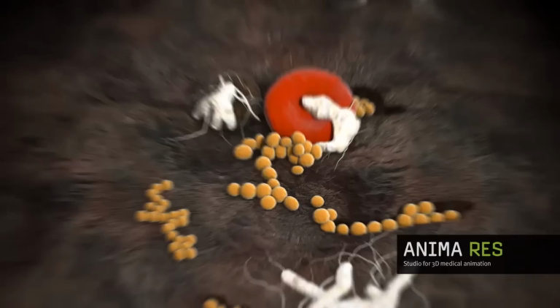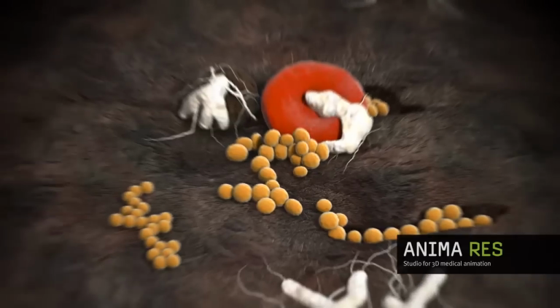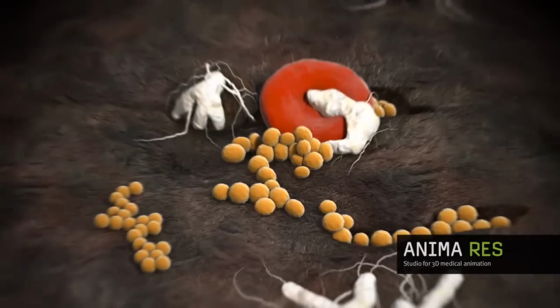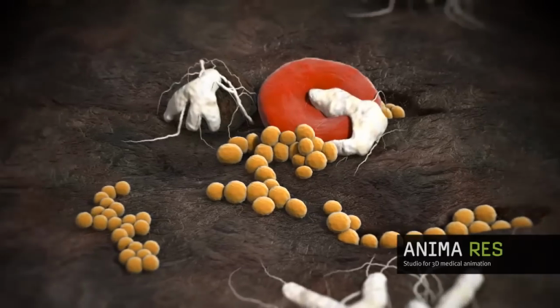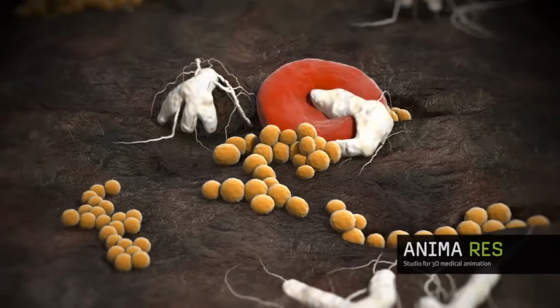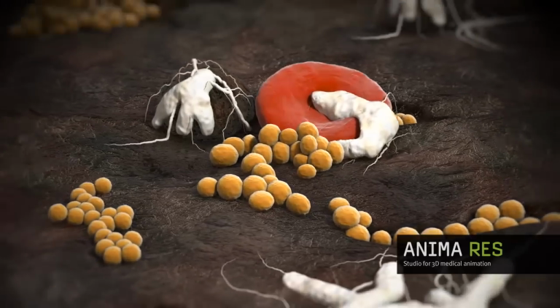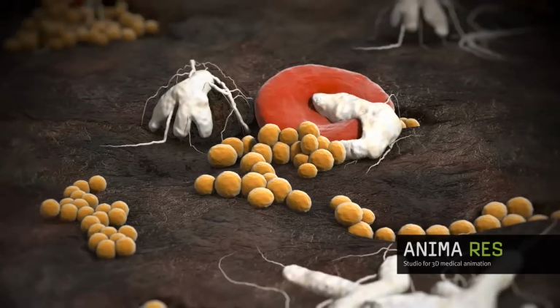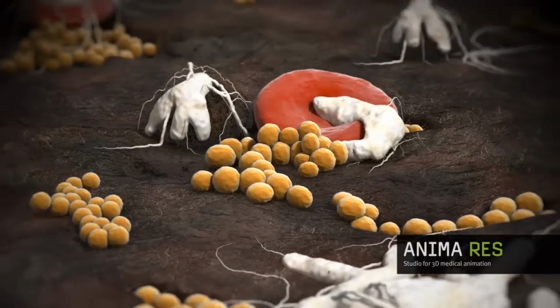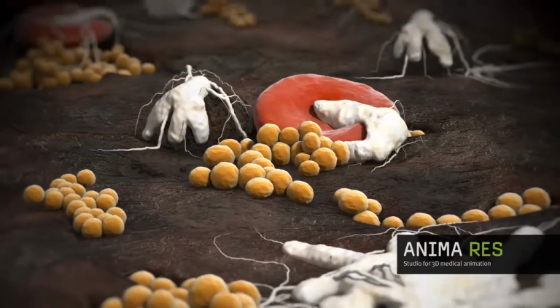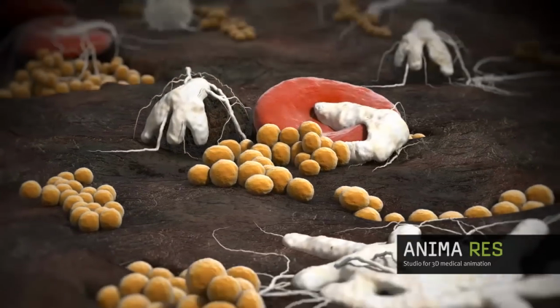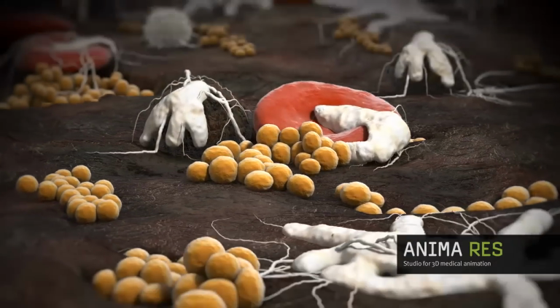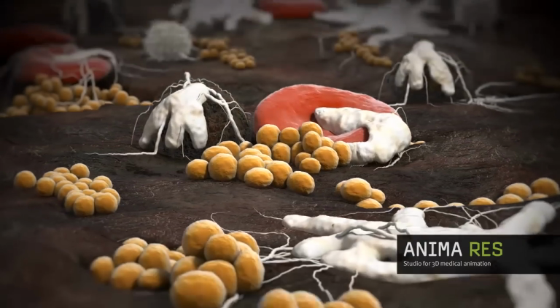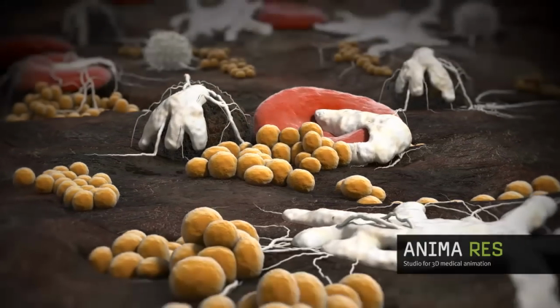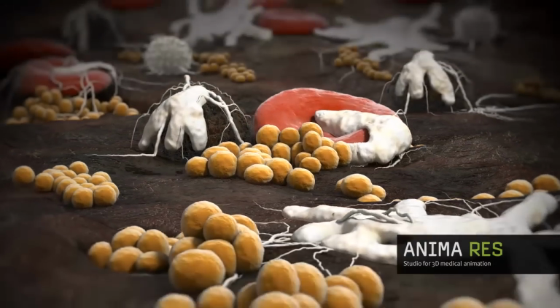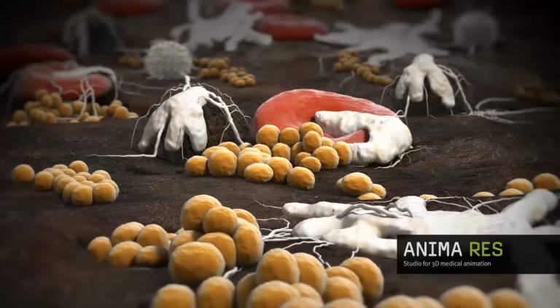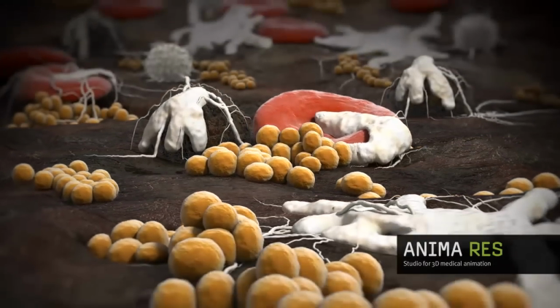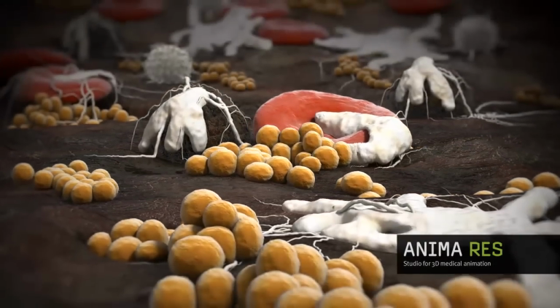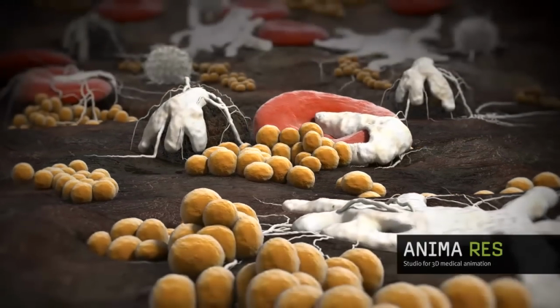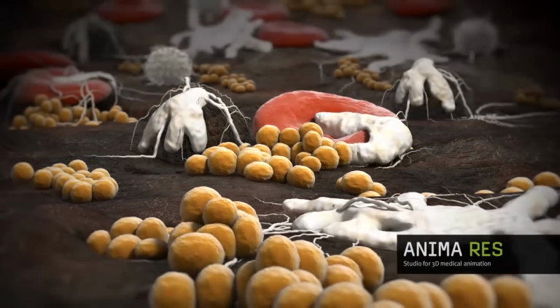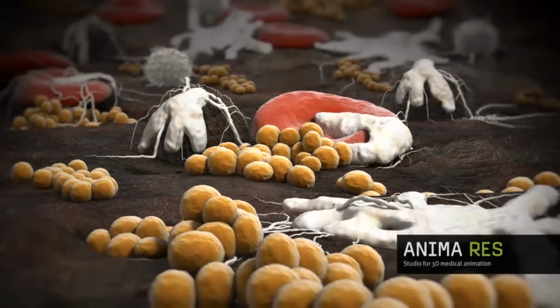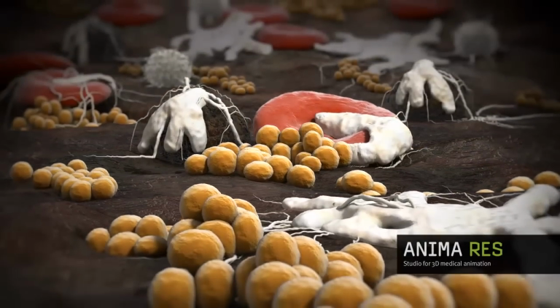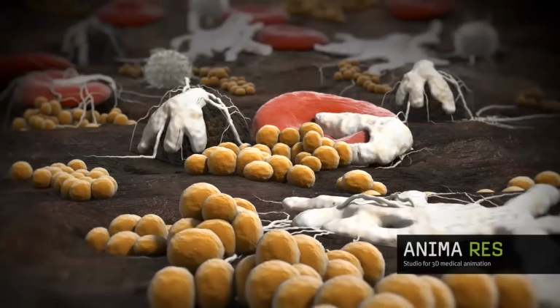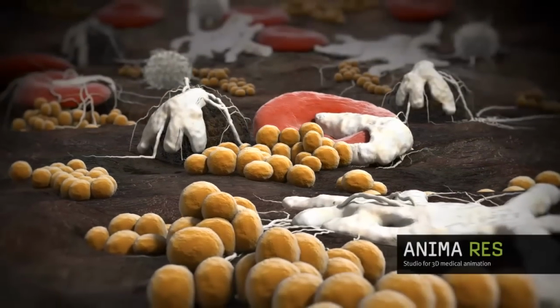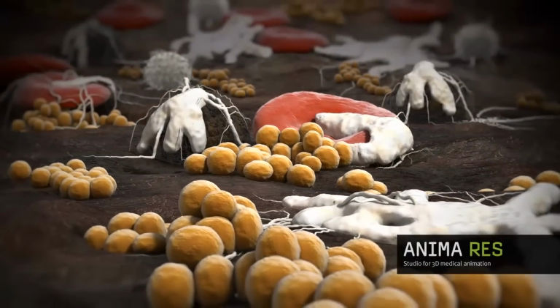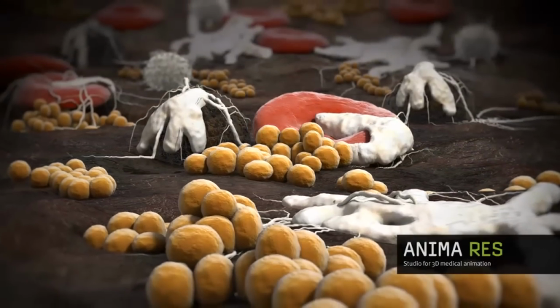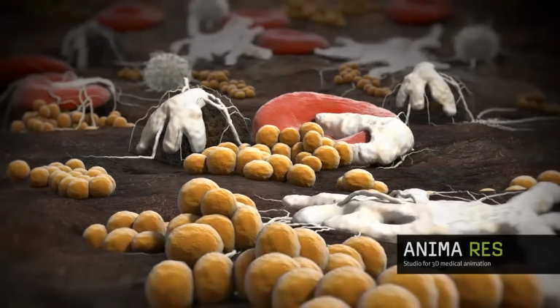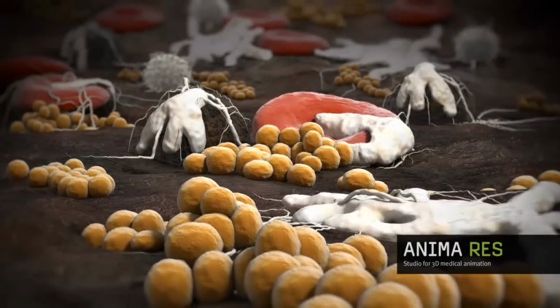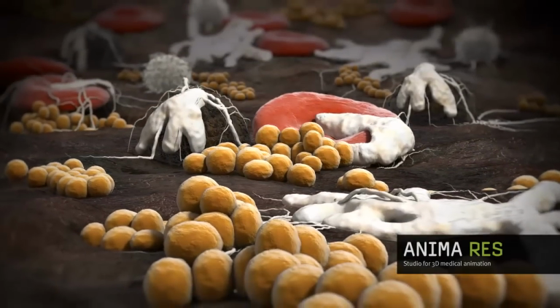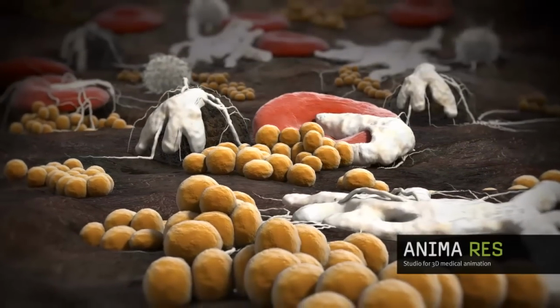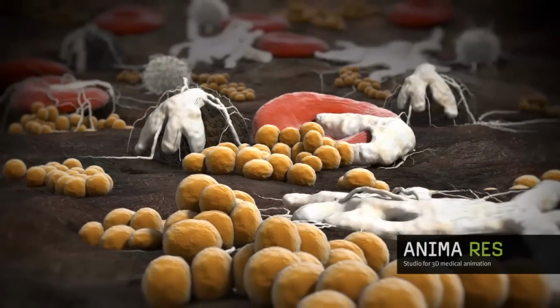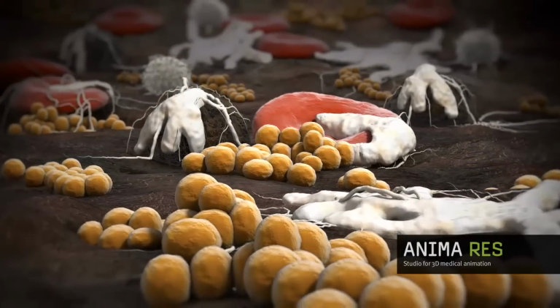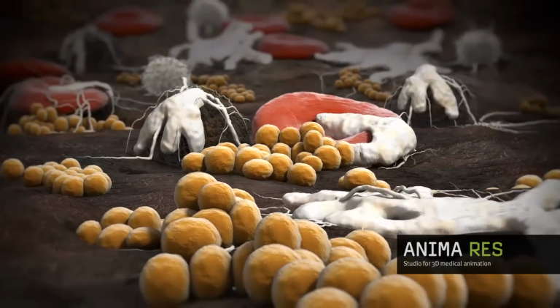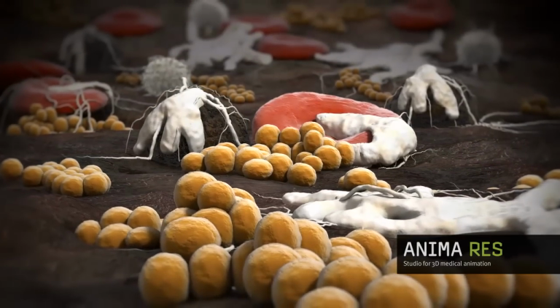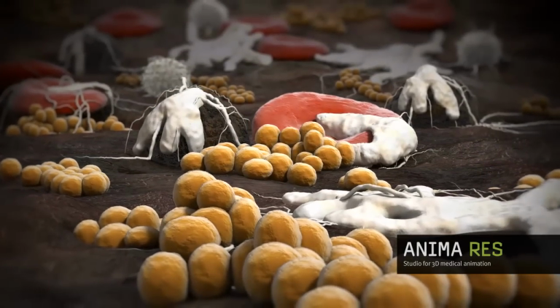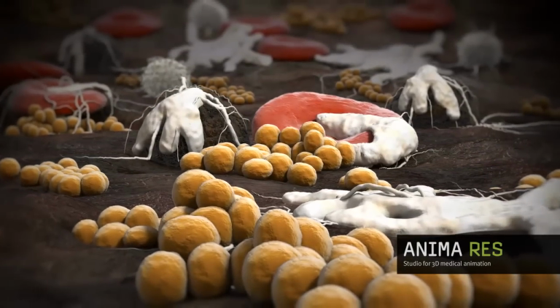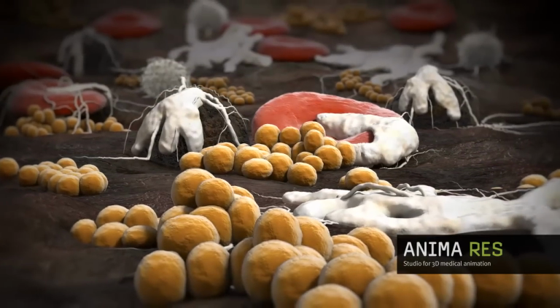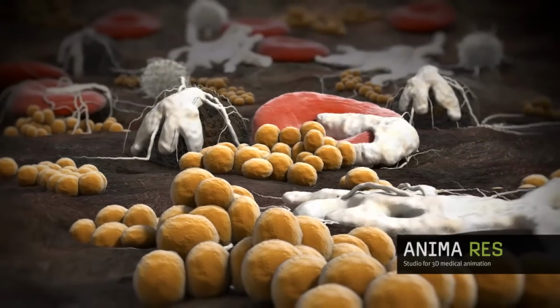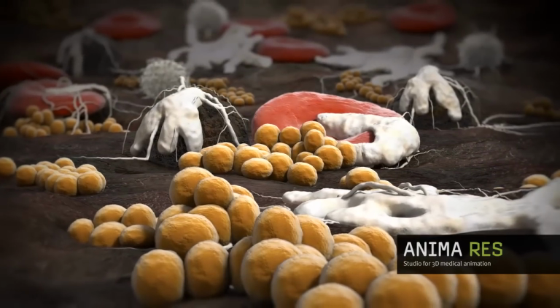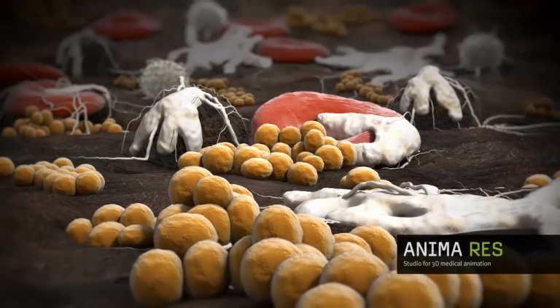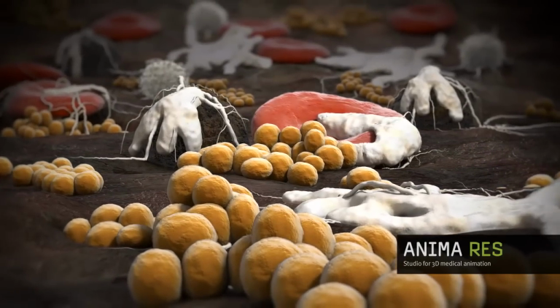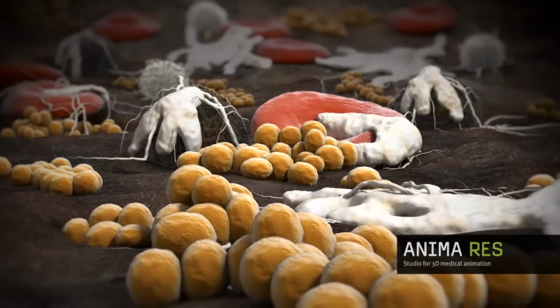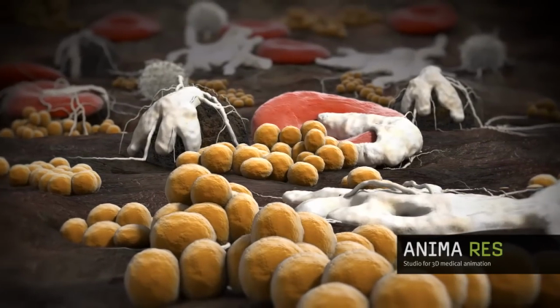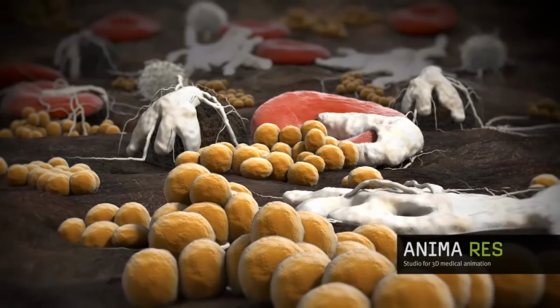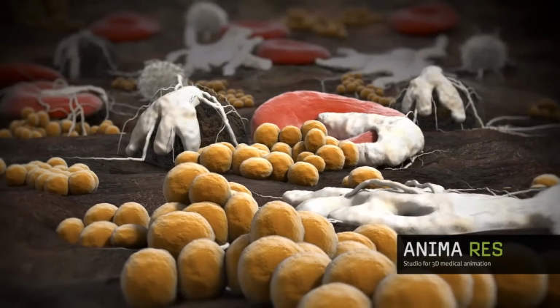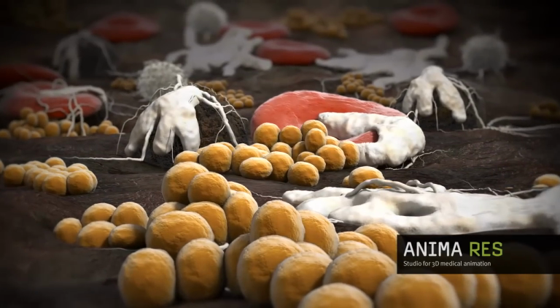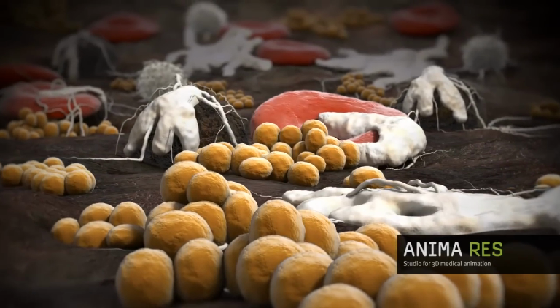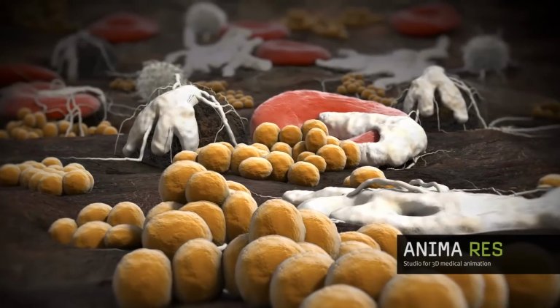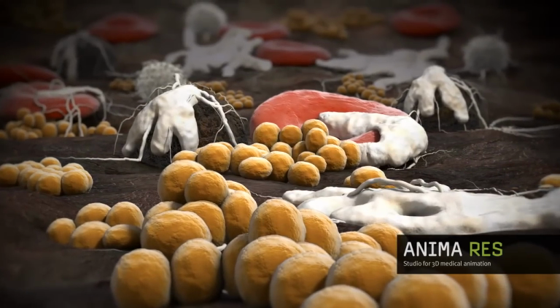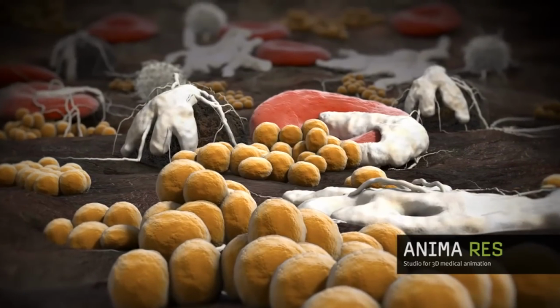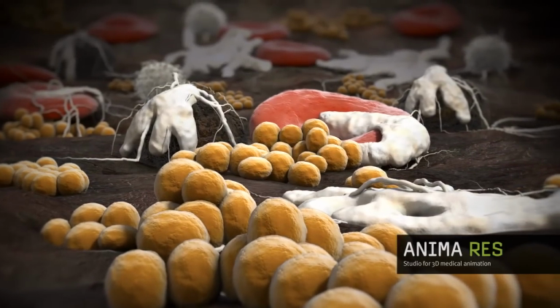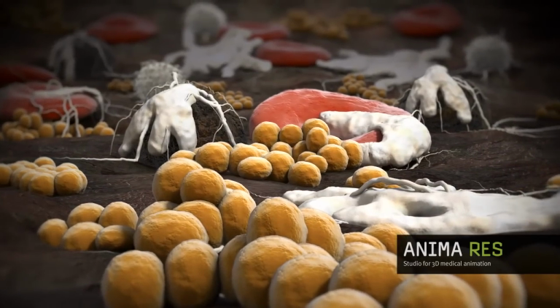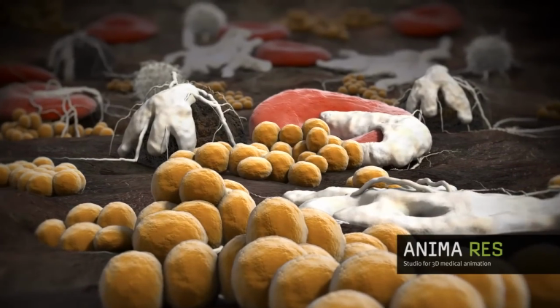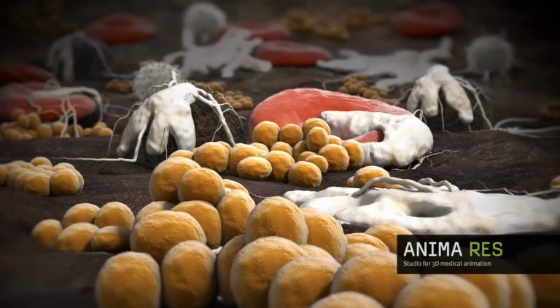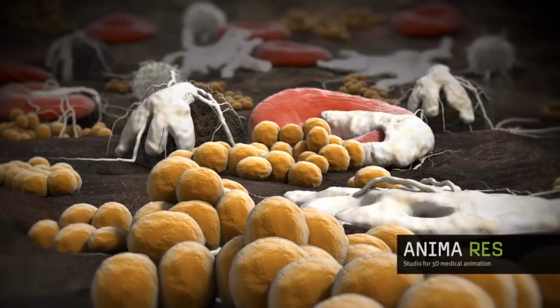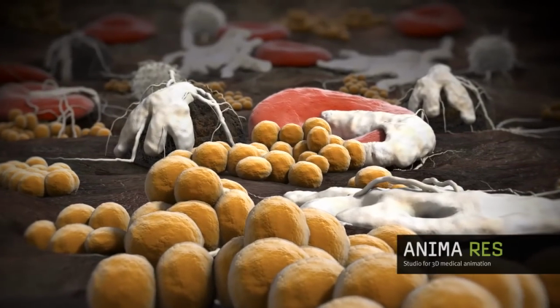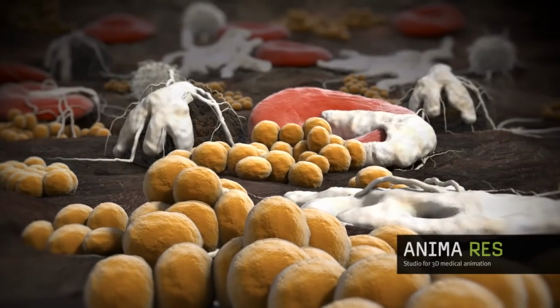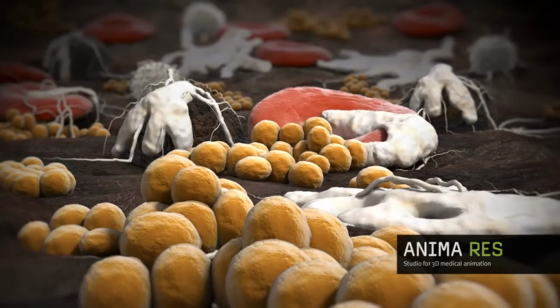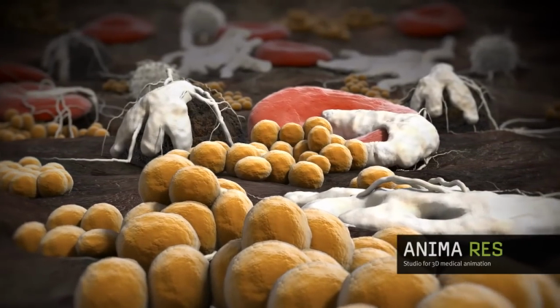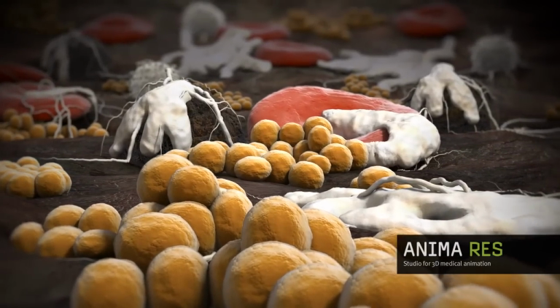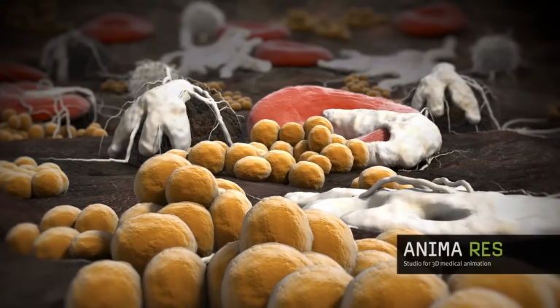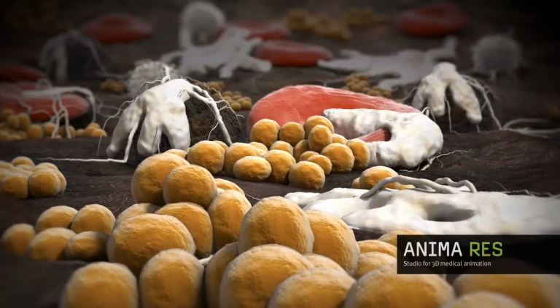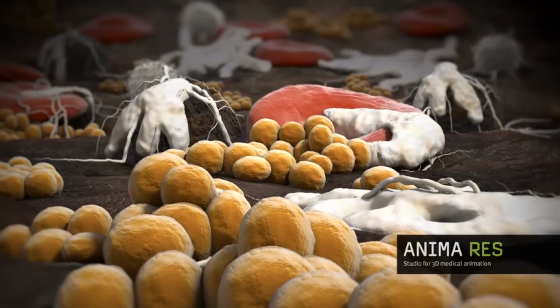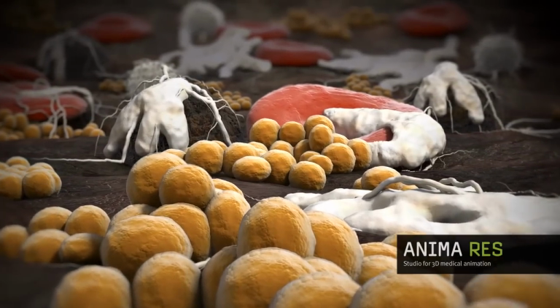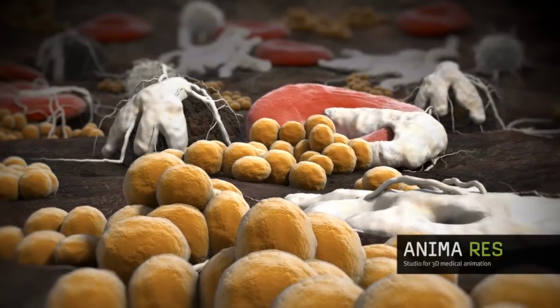Fibrin coatings, wound pockets, necrotic tissue and bacteria often hinder the healing process.